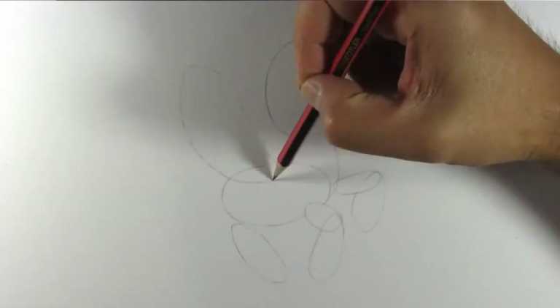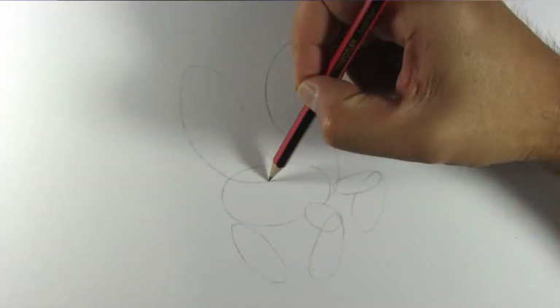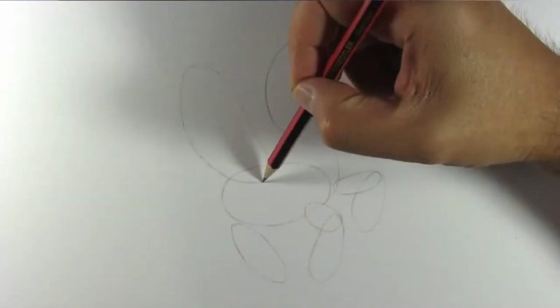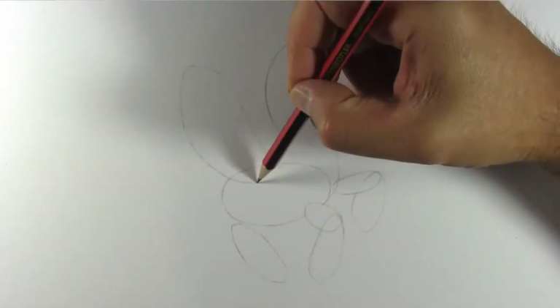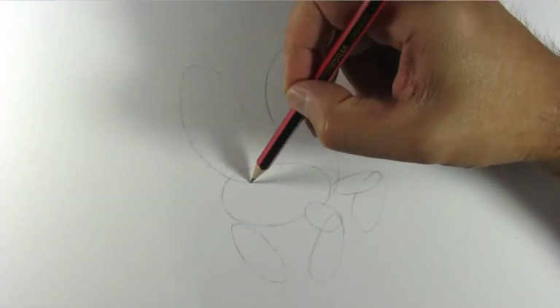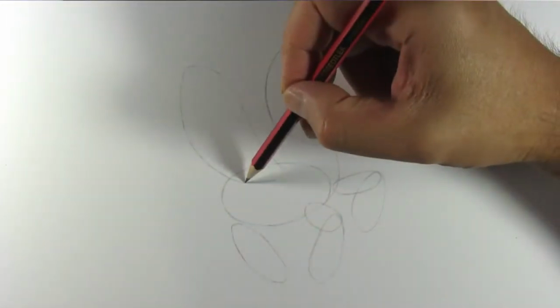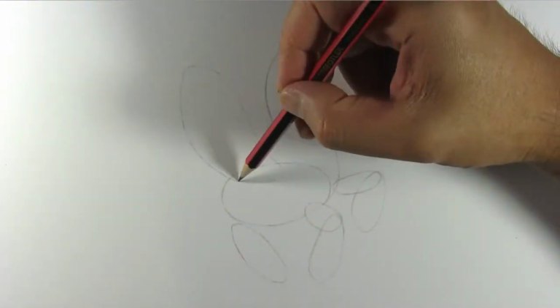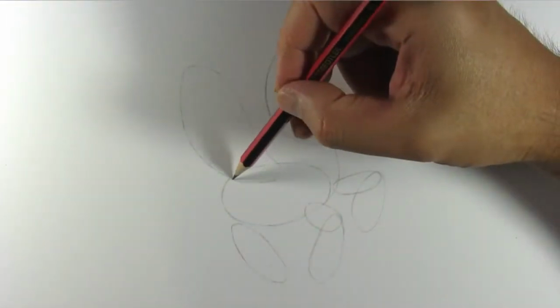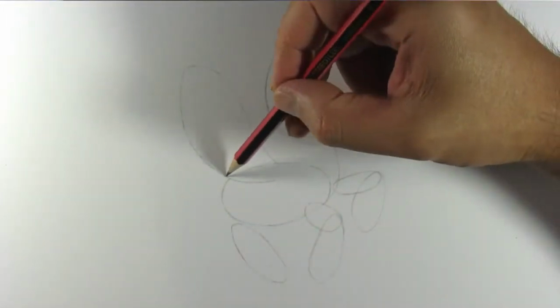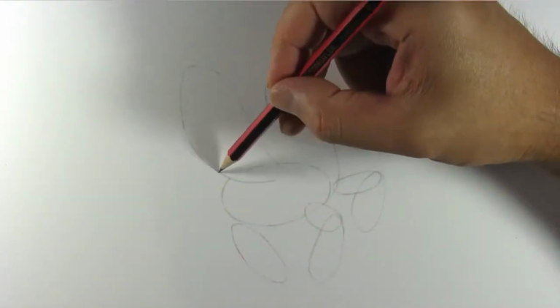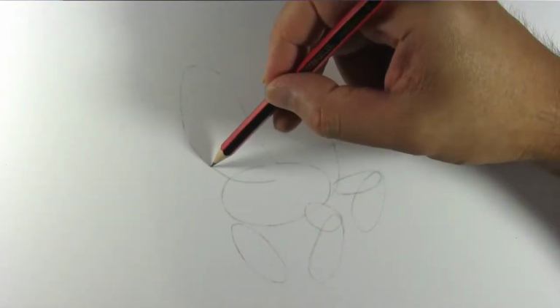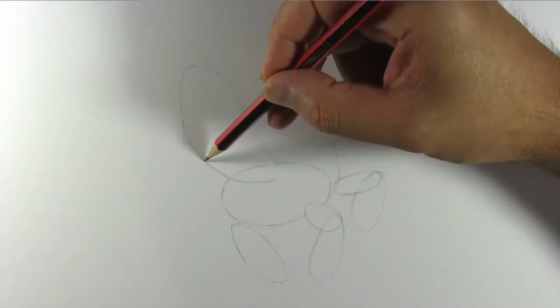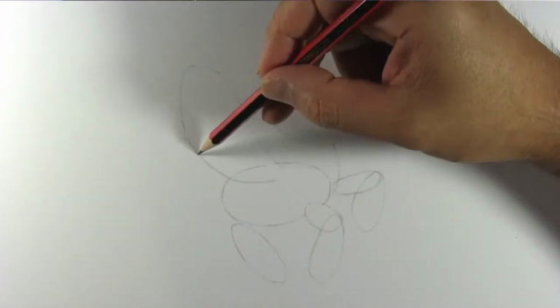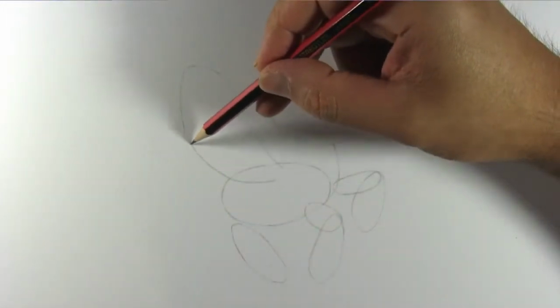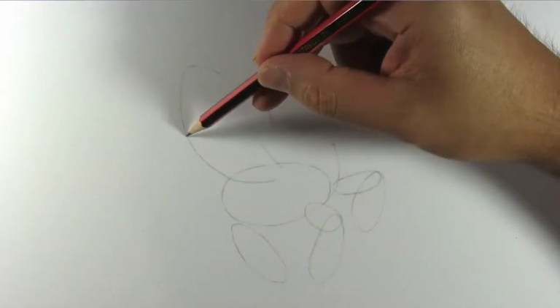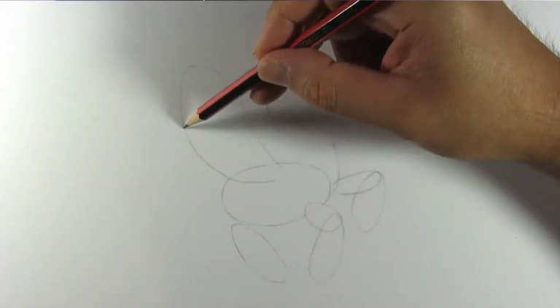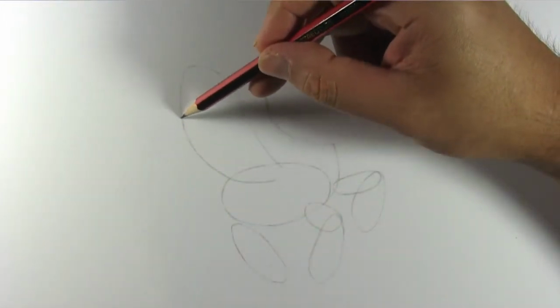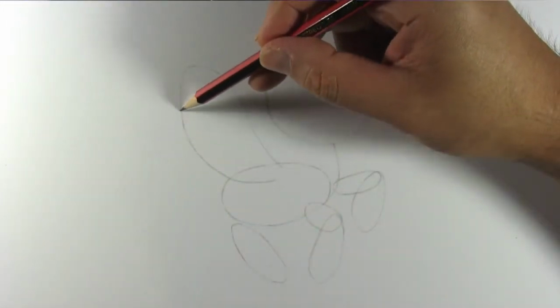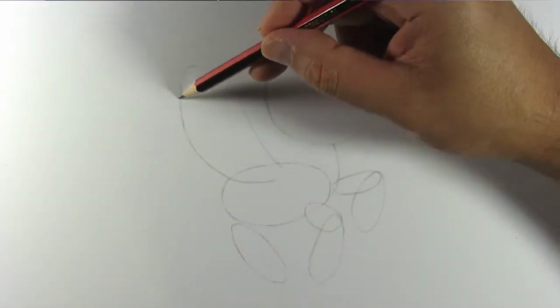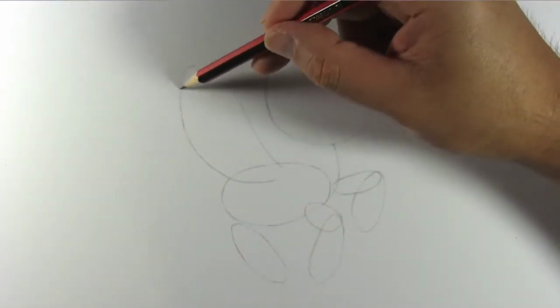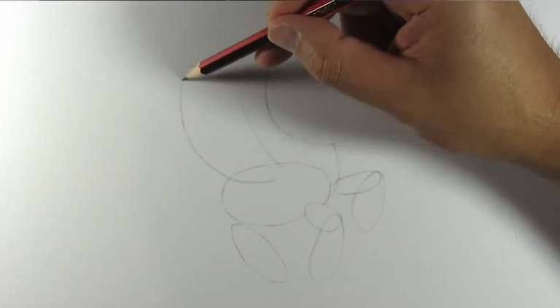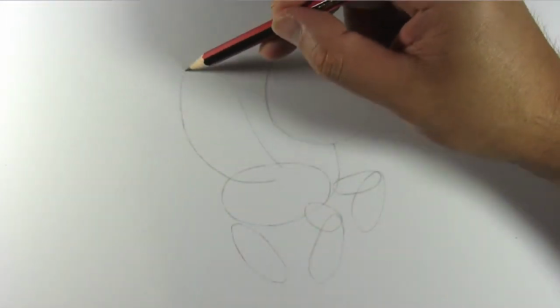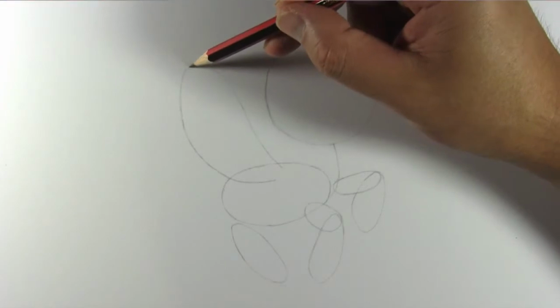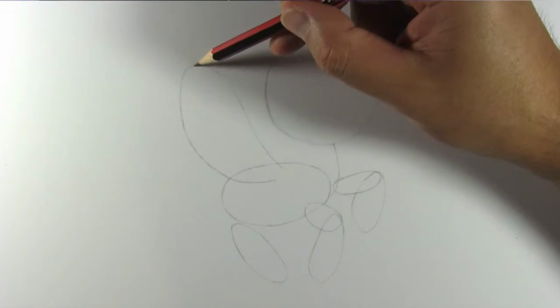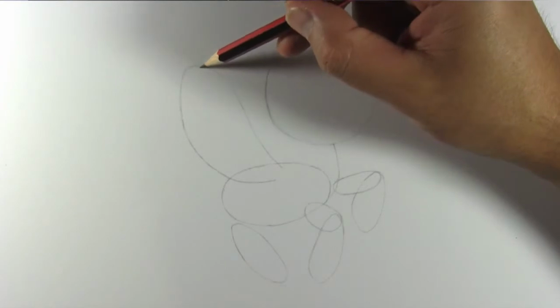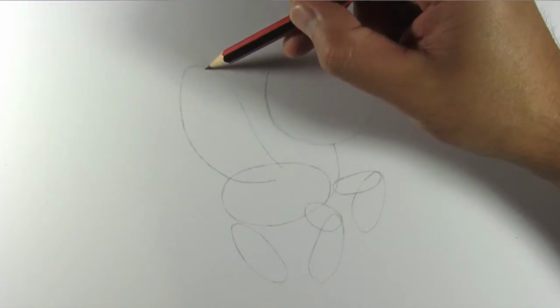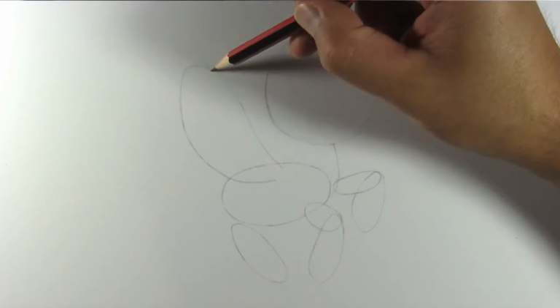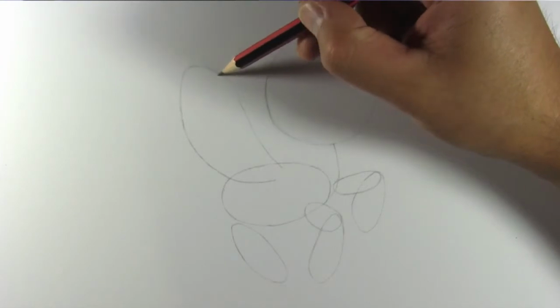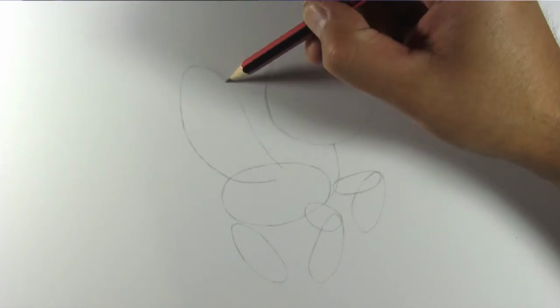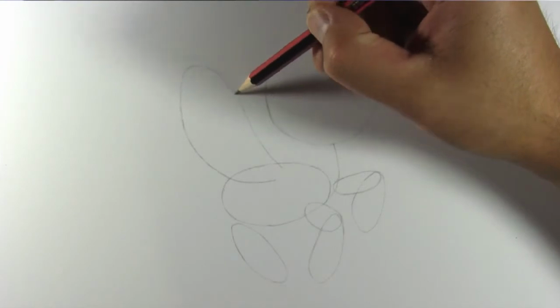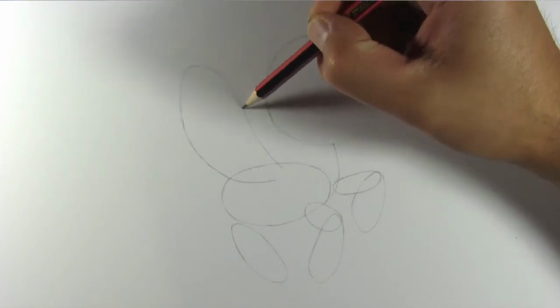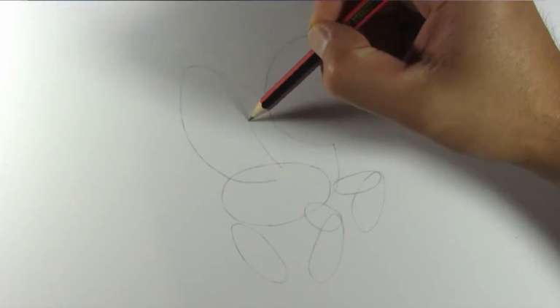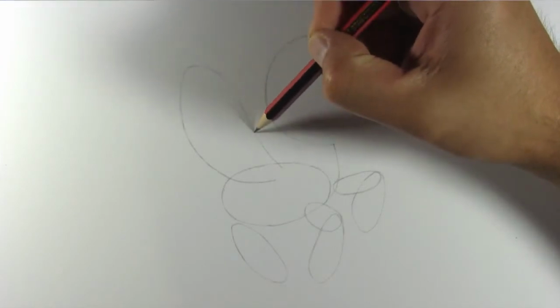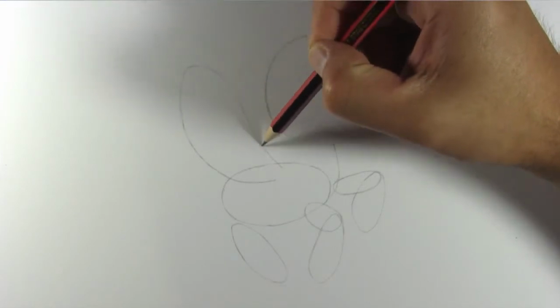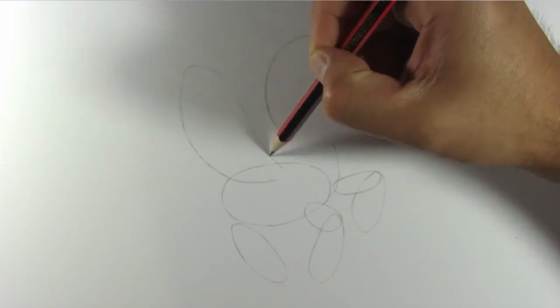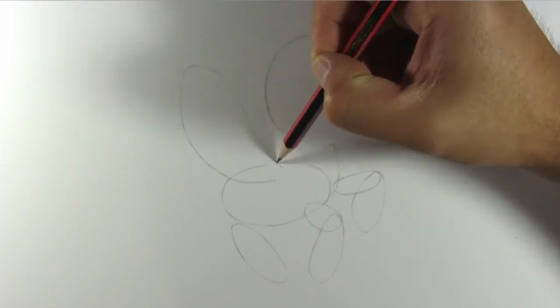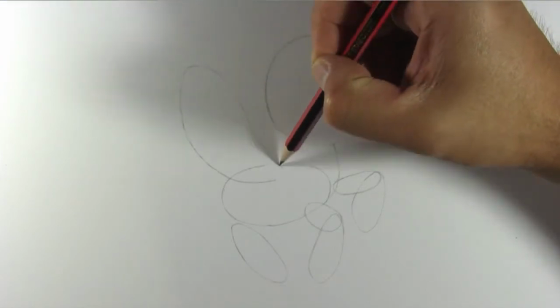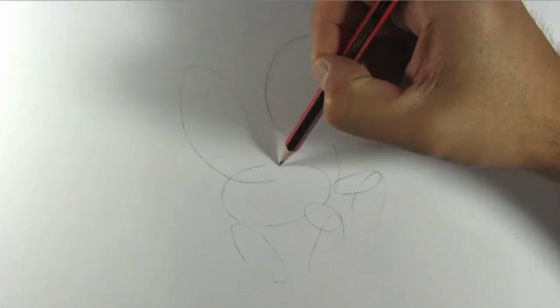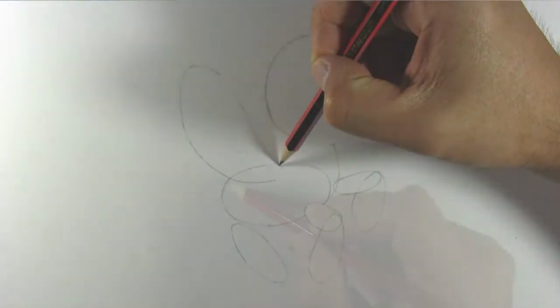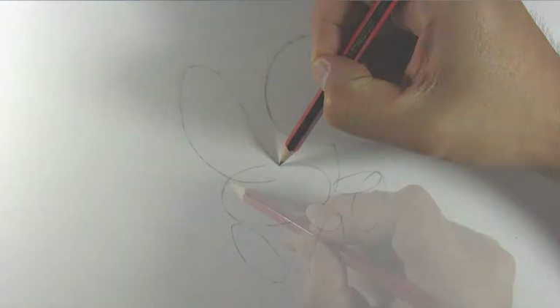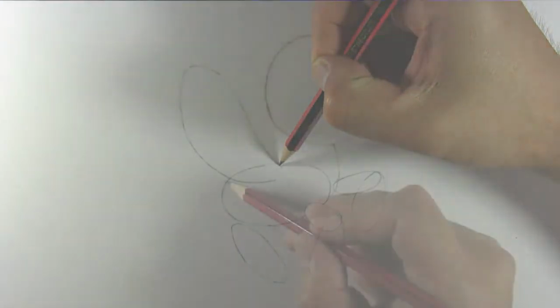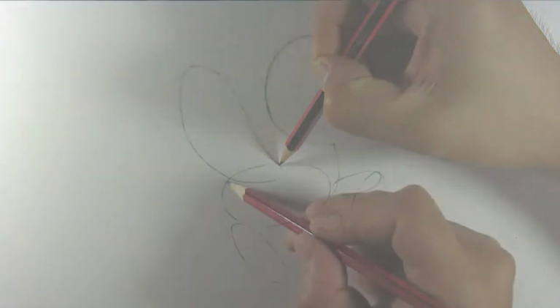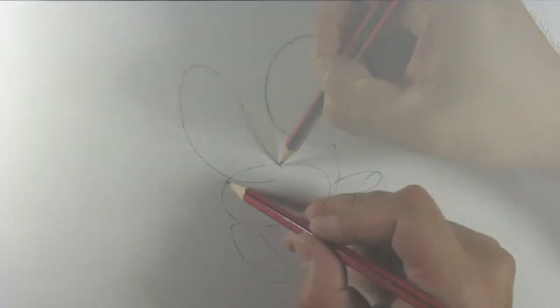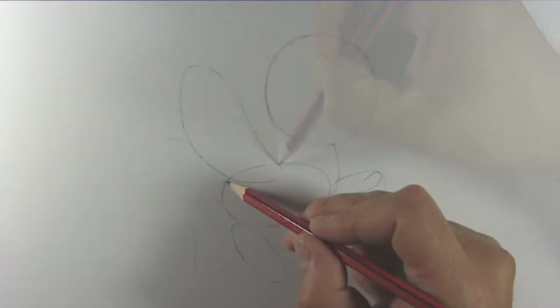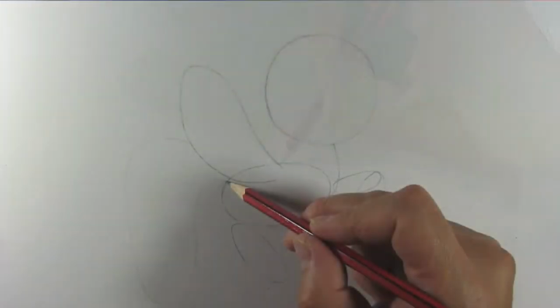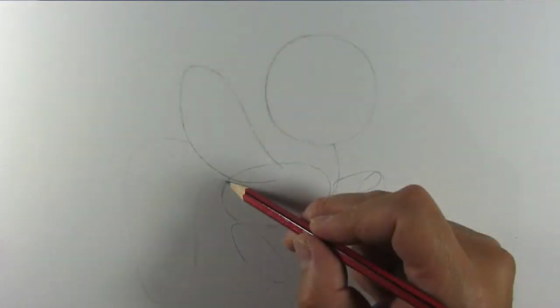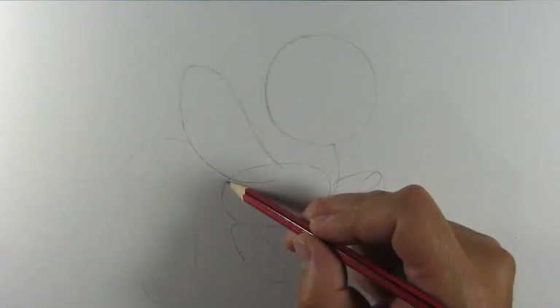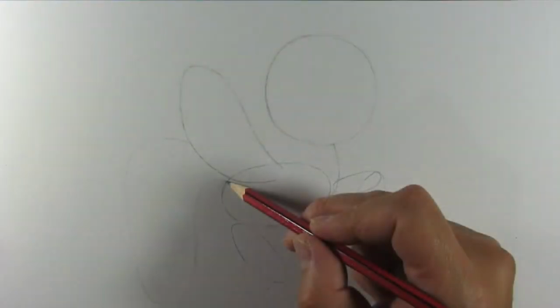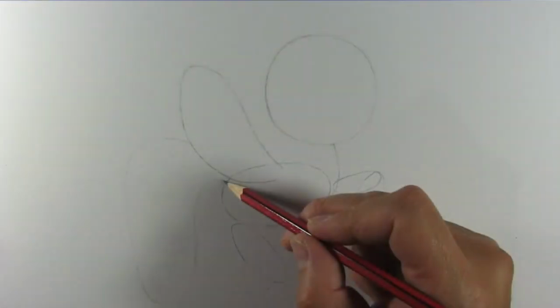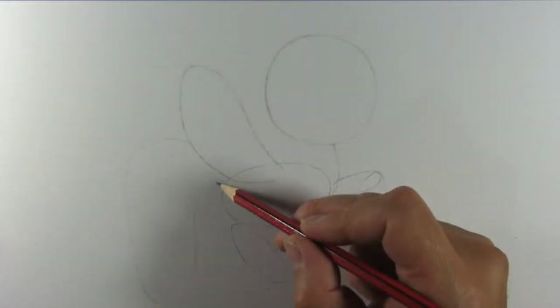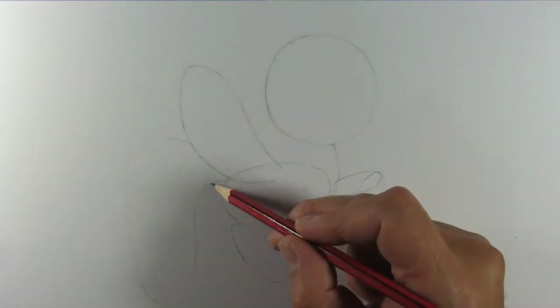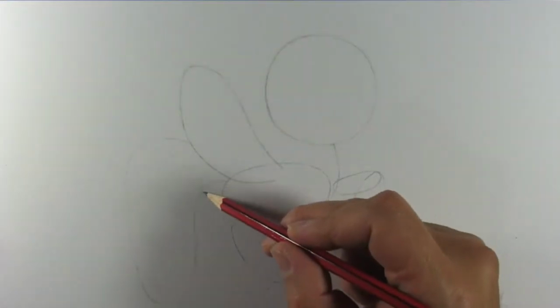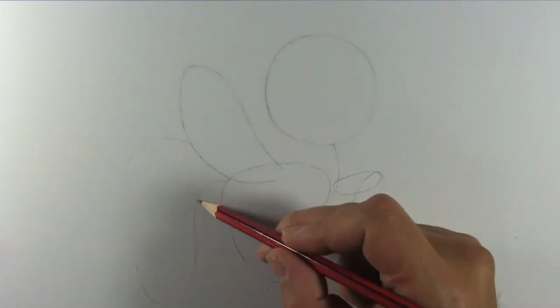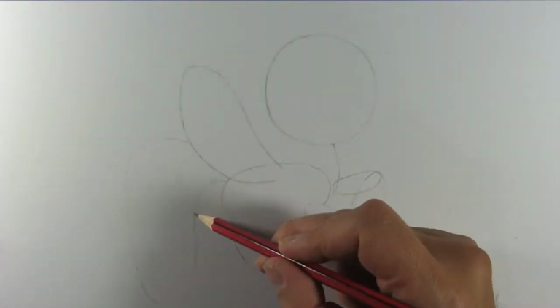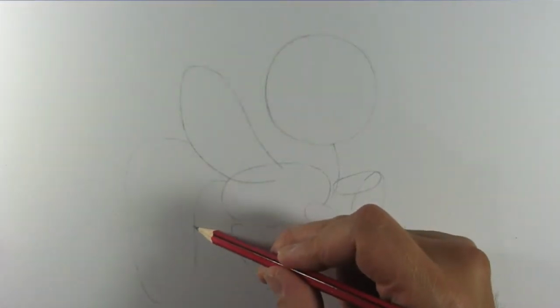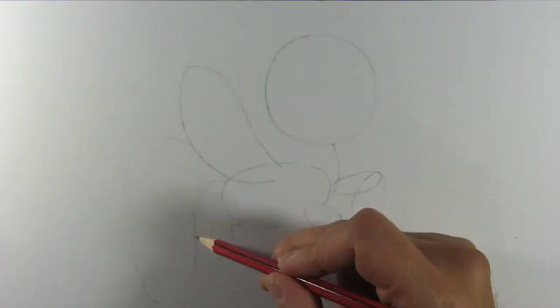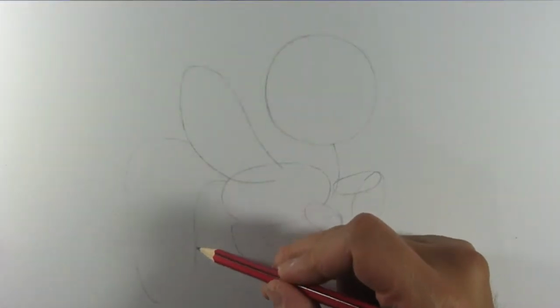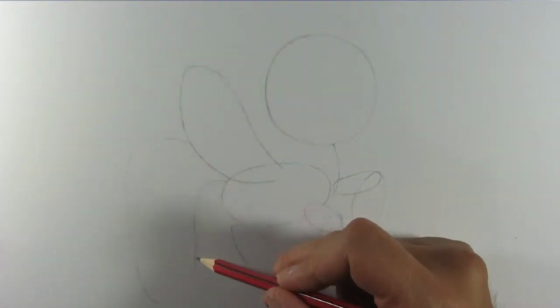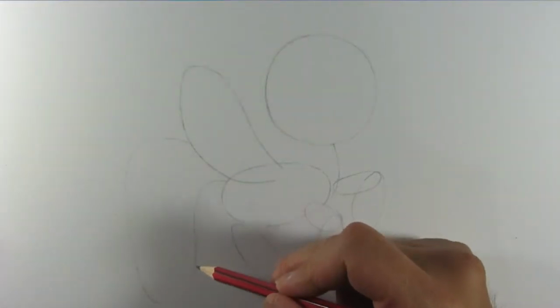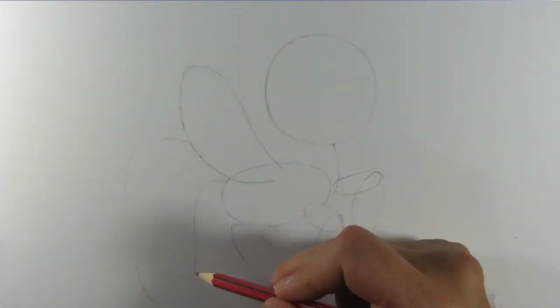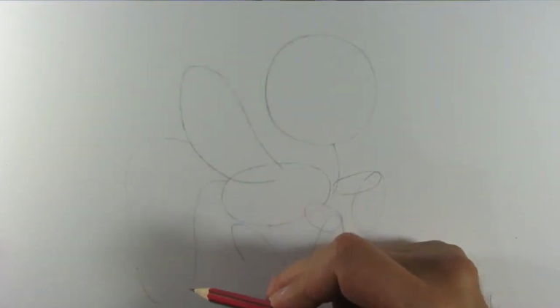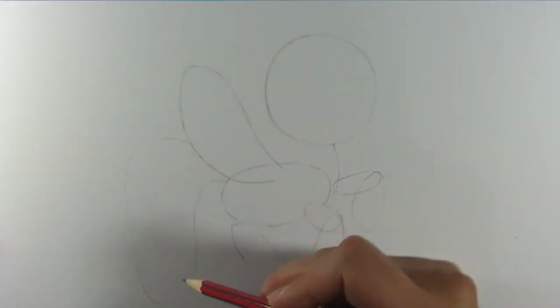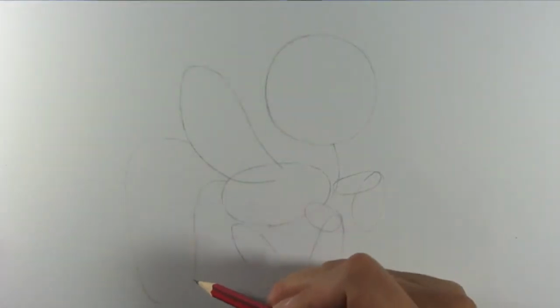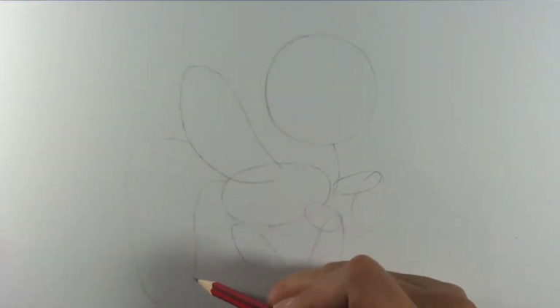Draw an outline for her right wing and for the other wing as well.